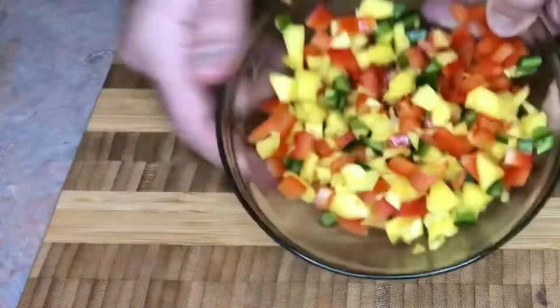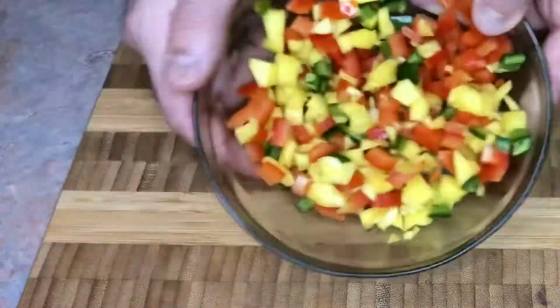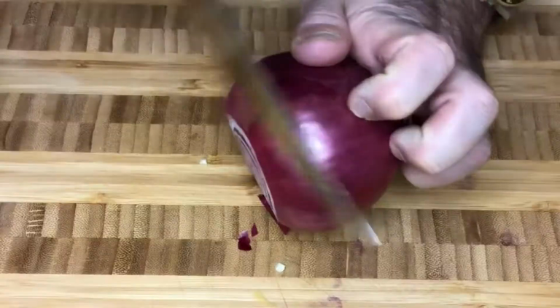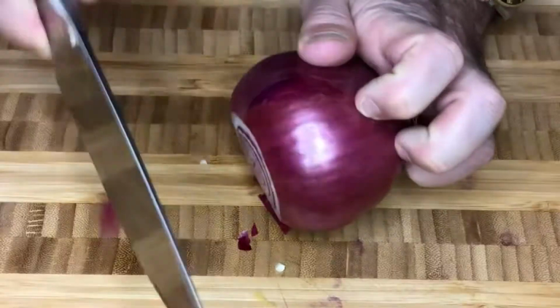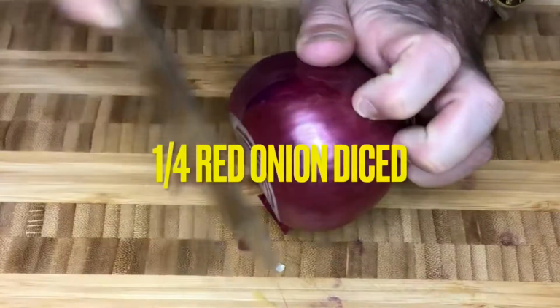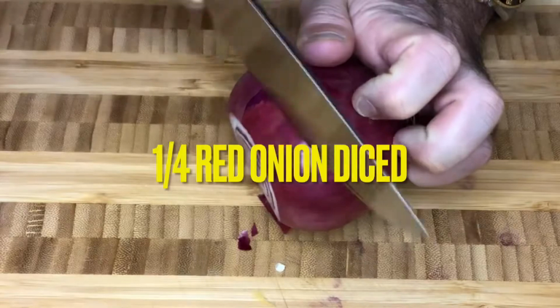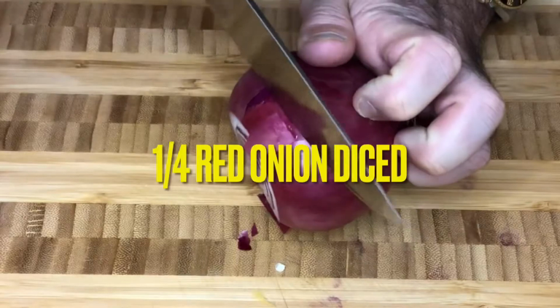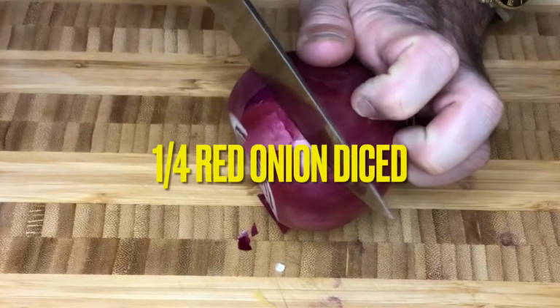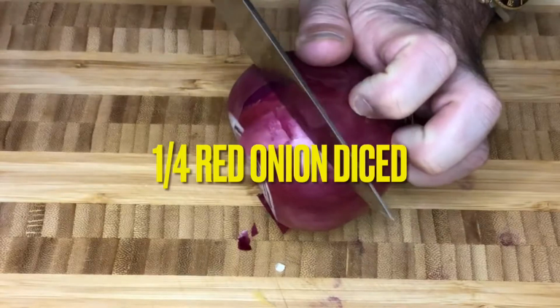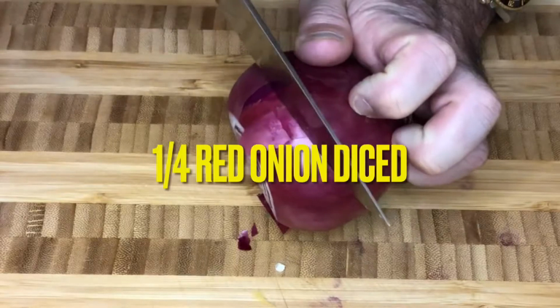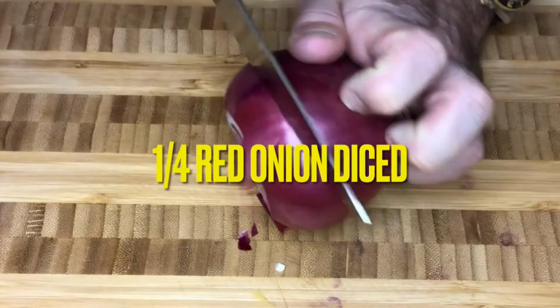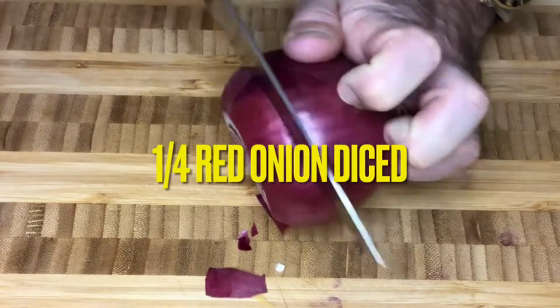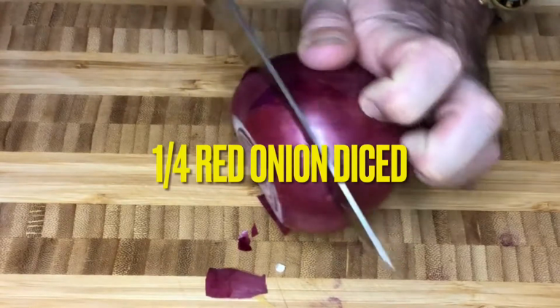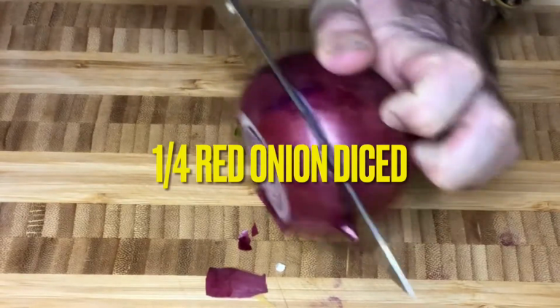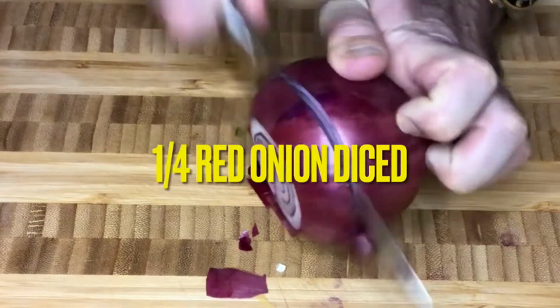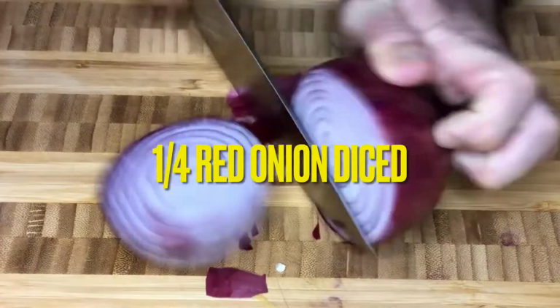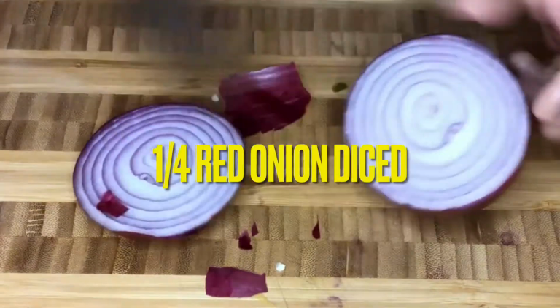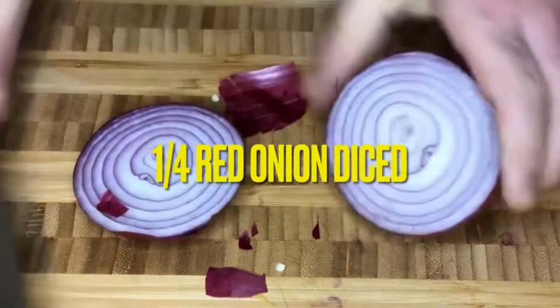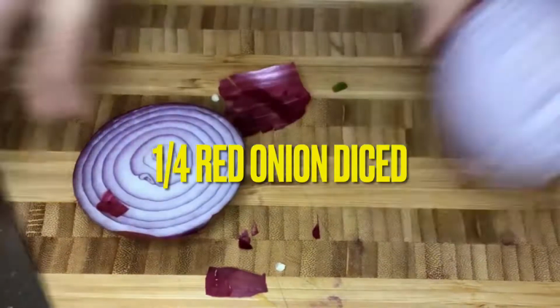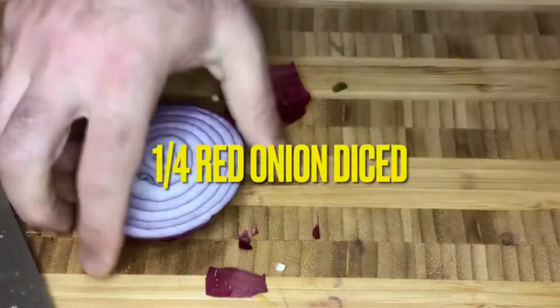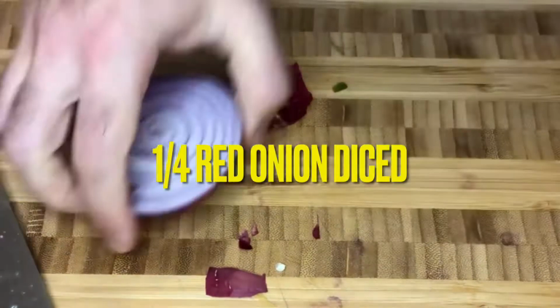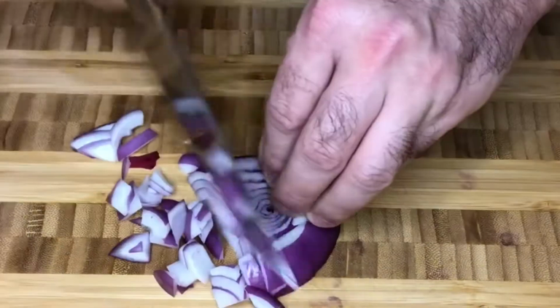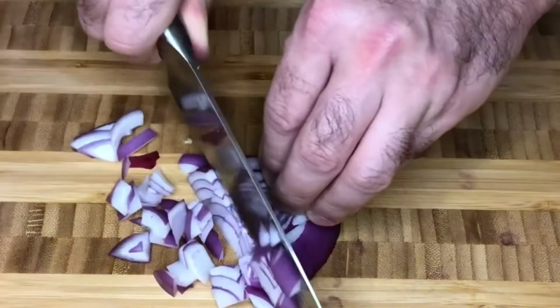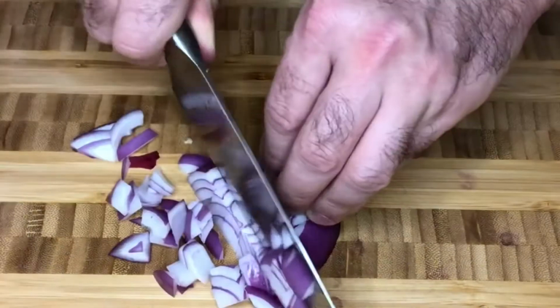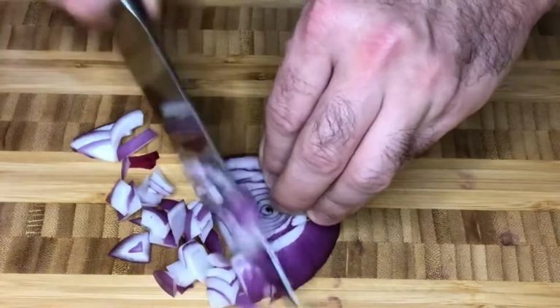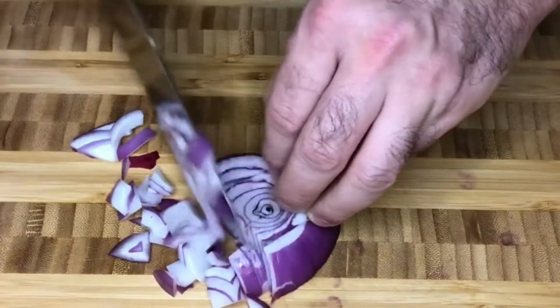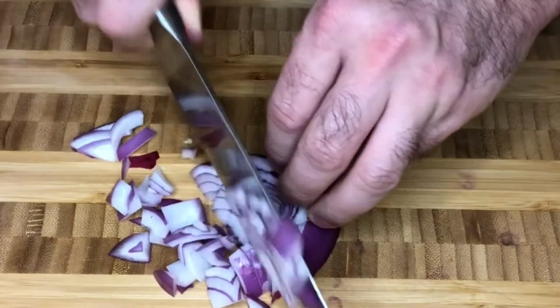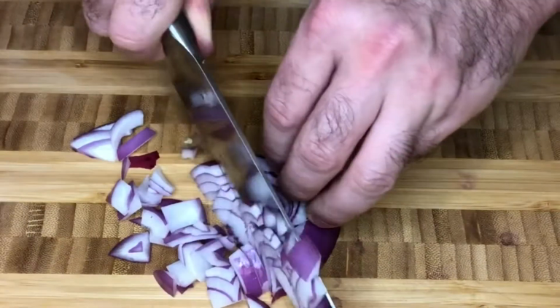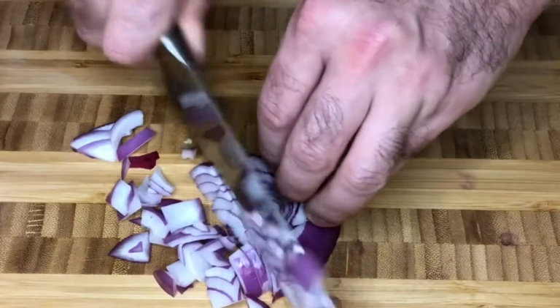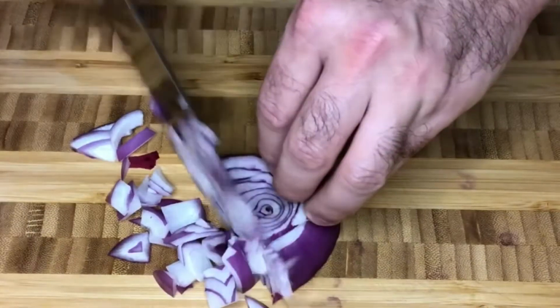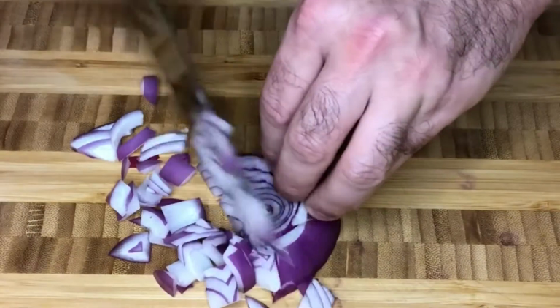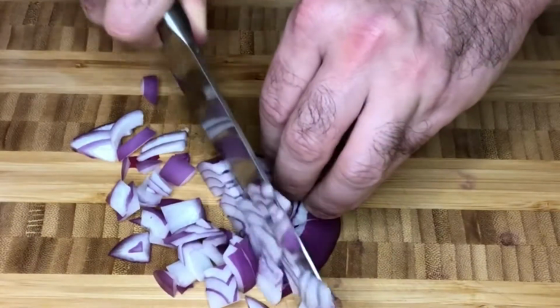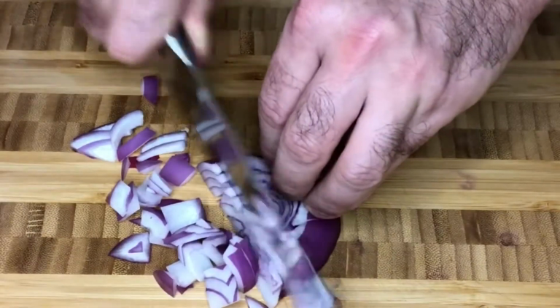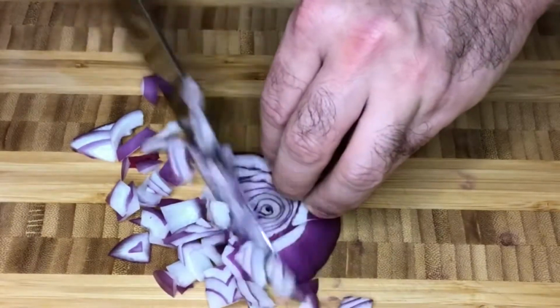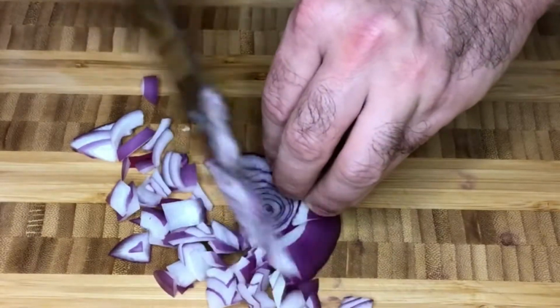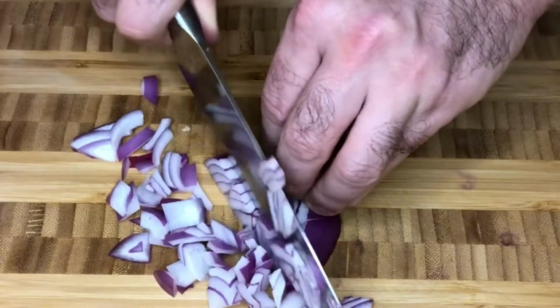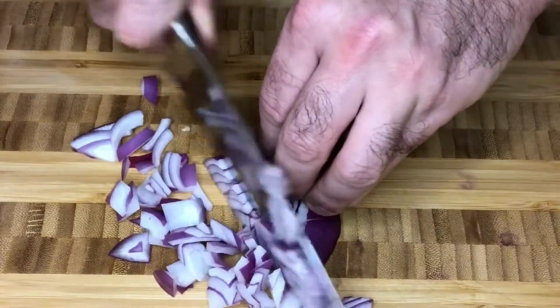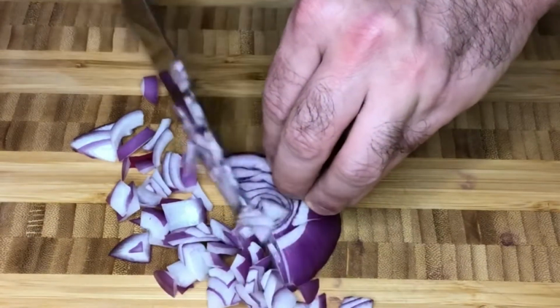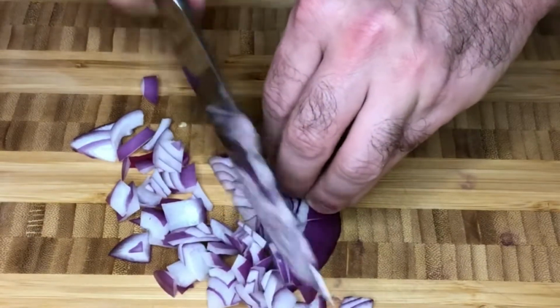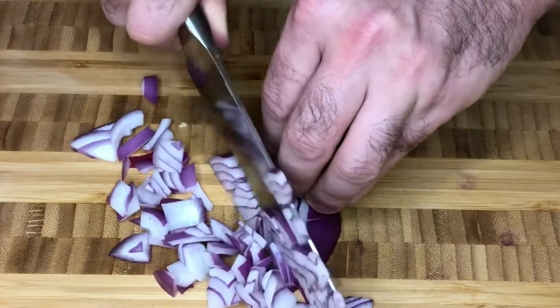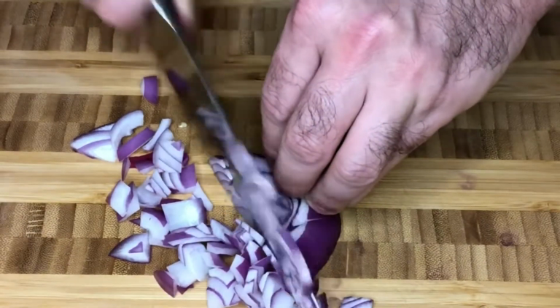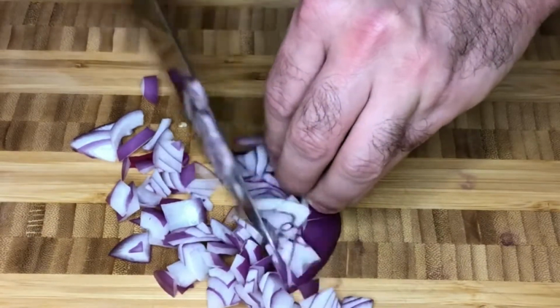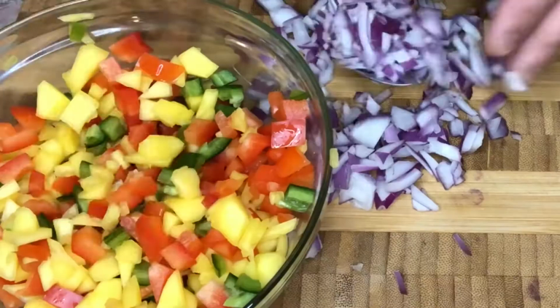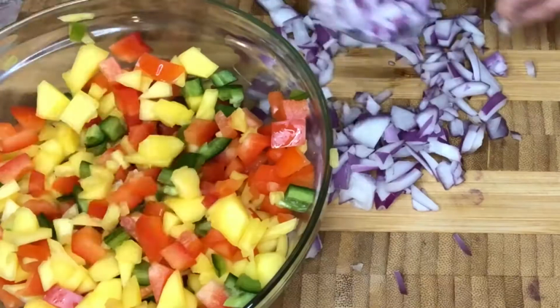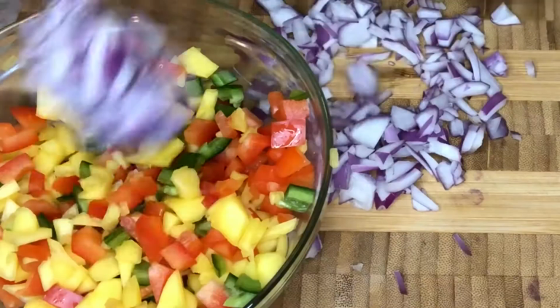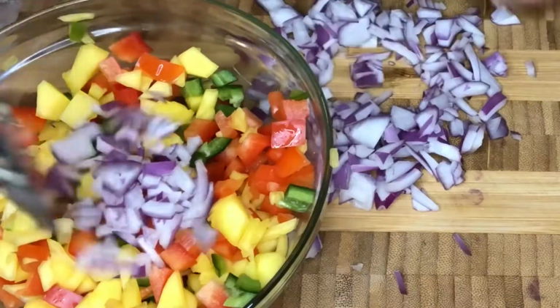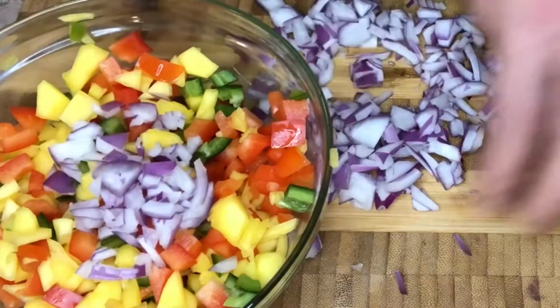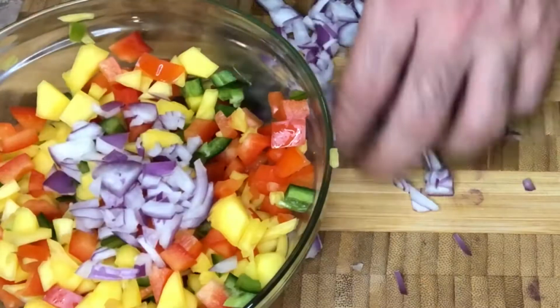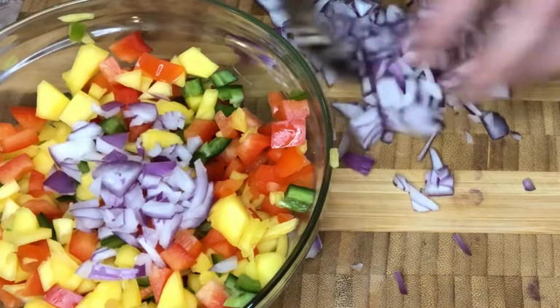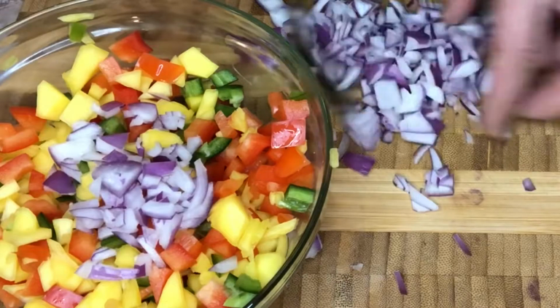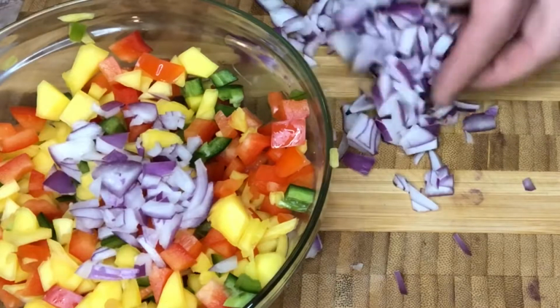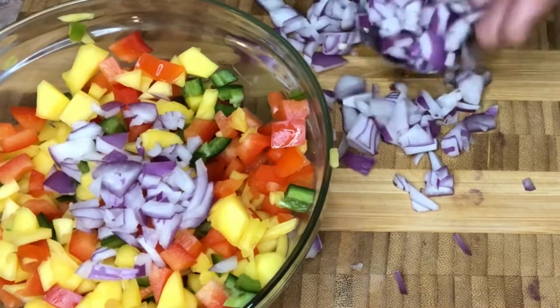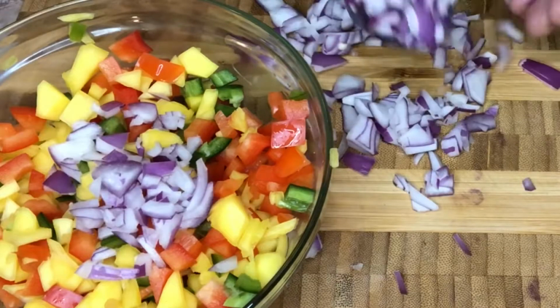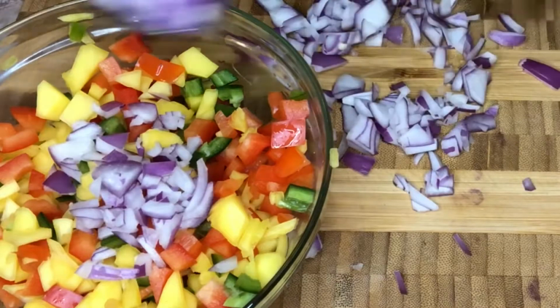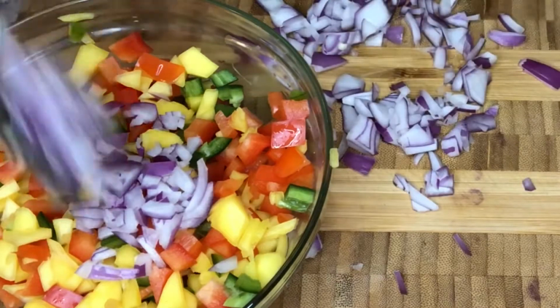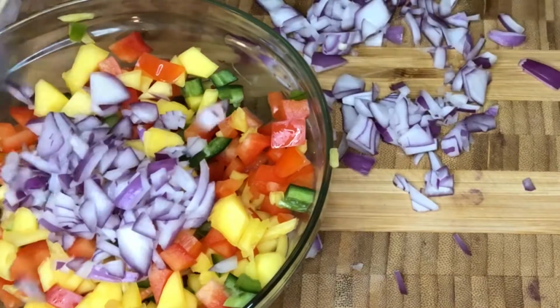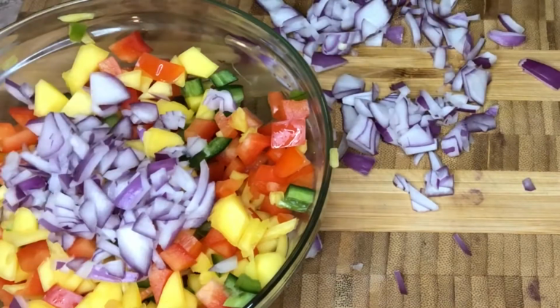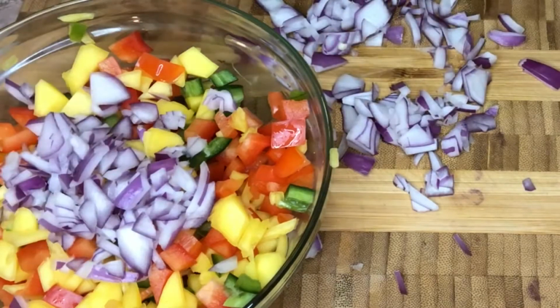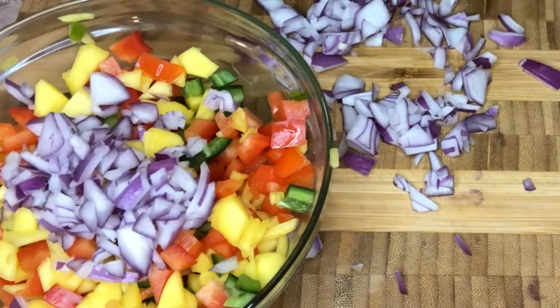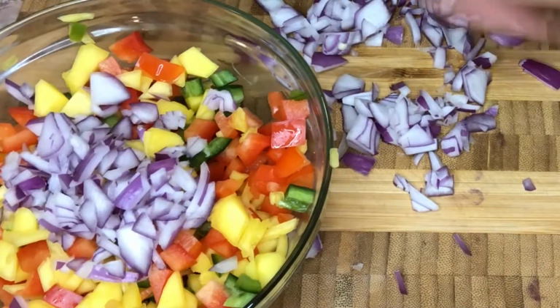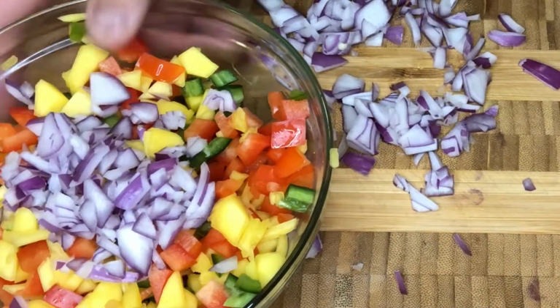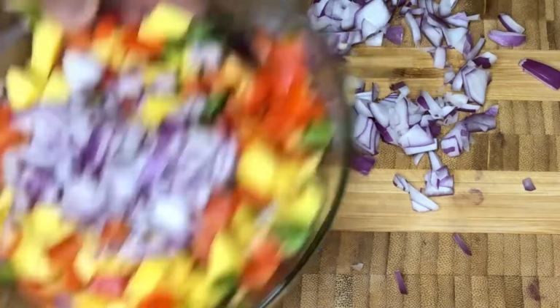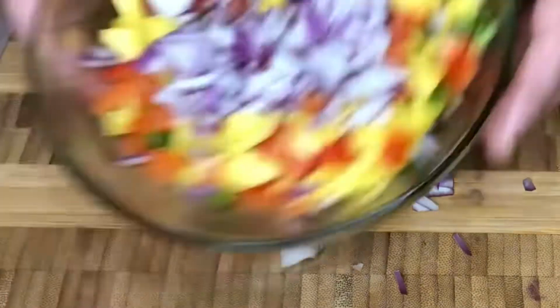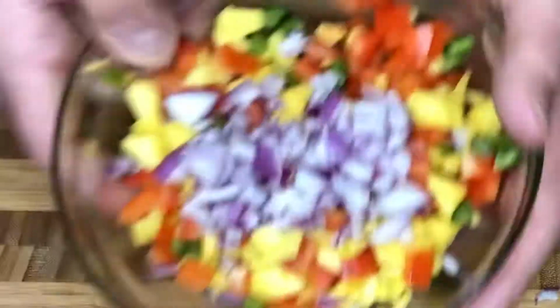Next we'll move on to our red onion. We're going to use one quarter of a red onion diced very finely, and we'll add that into our bowl as well.